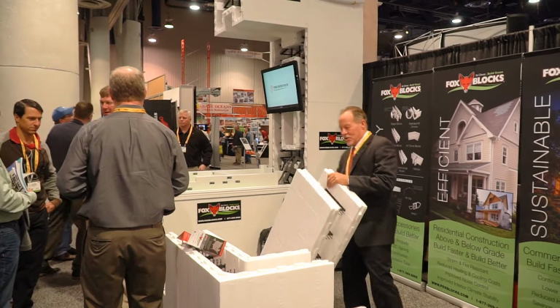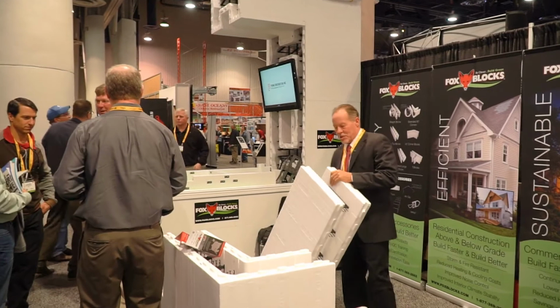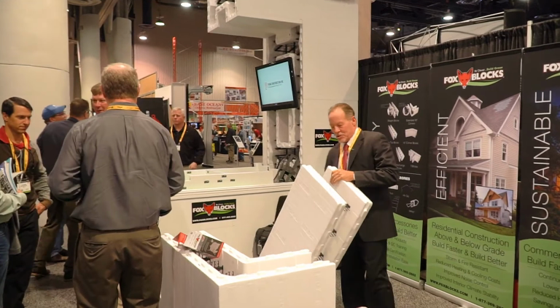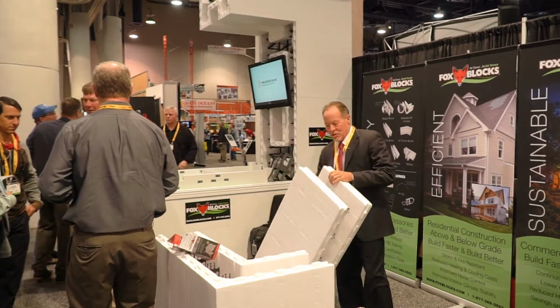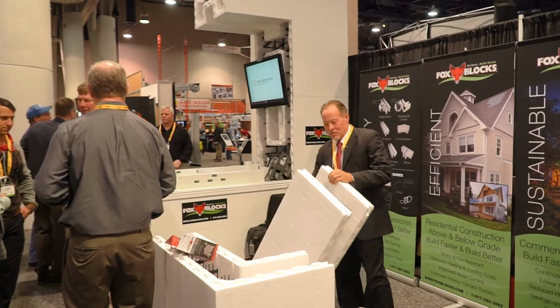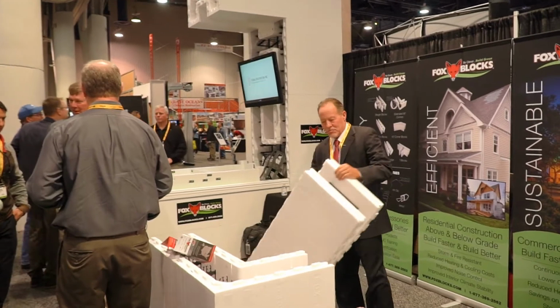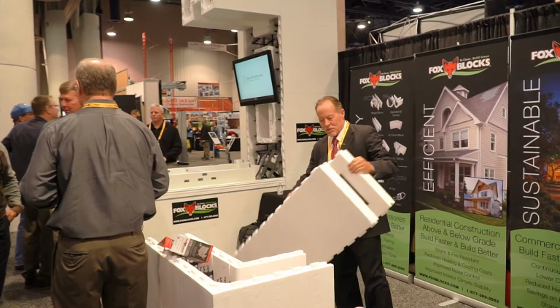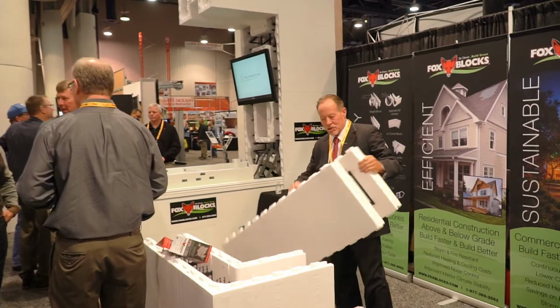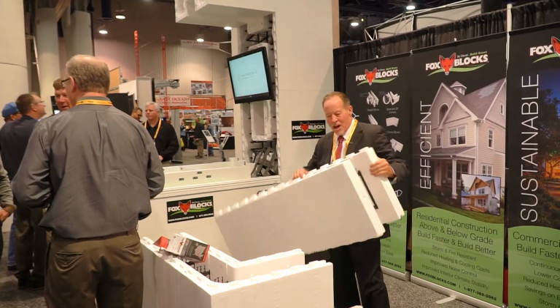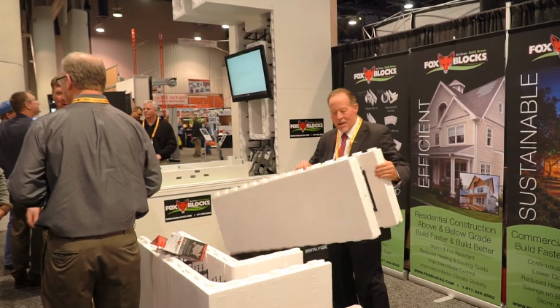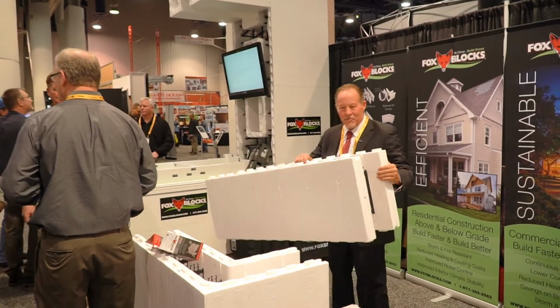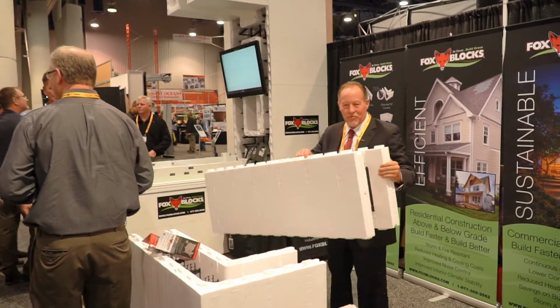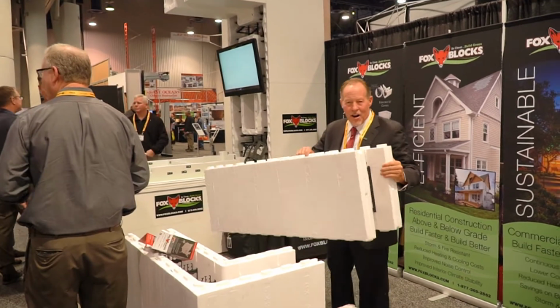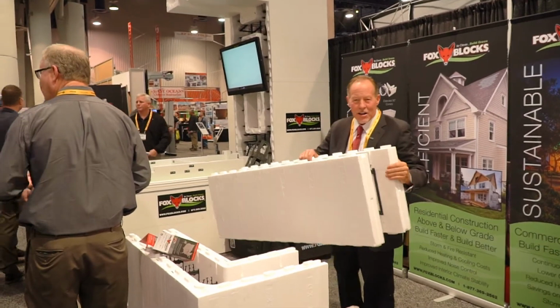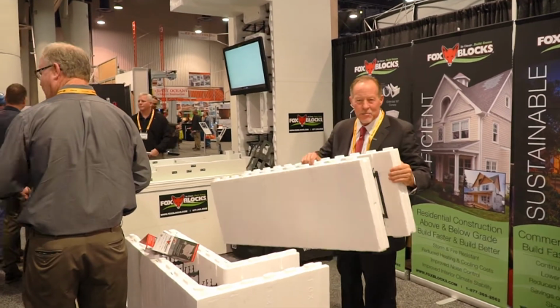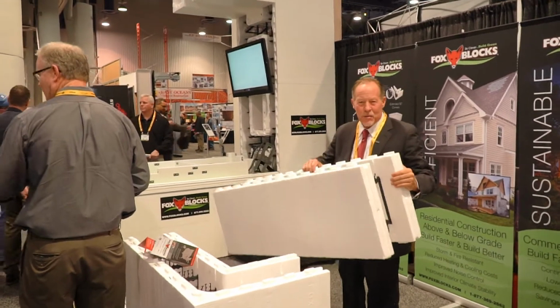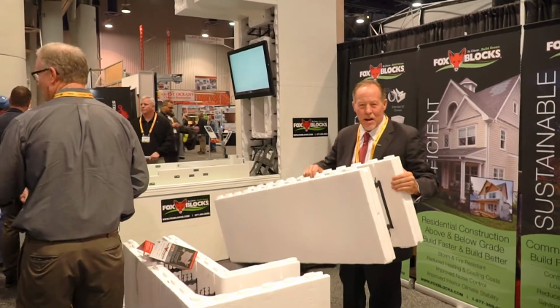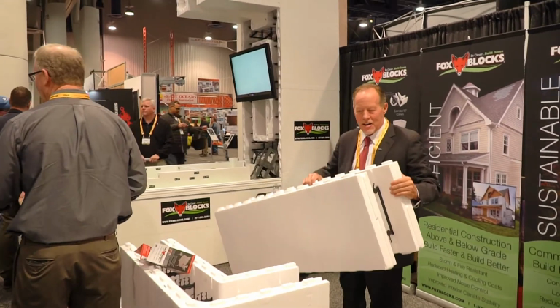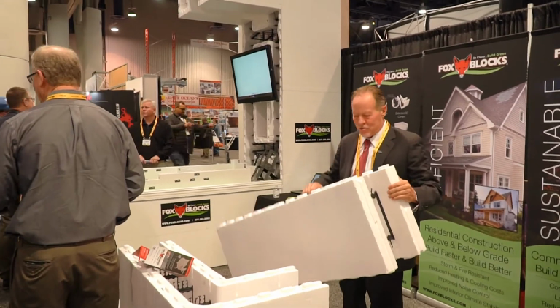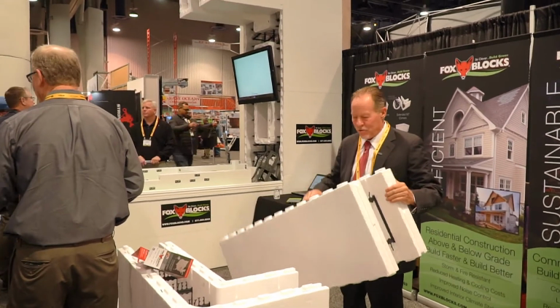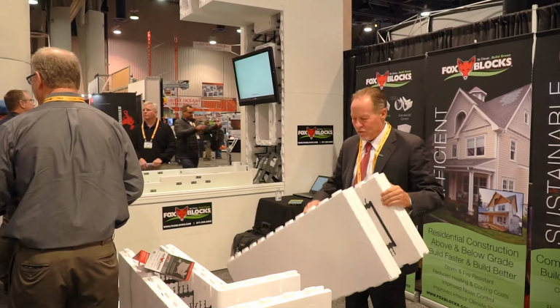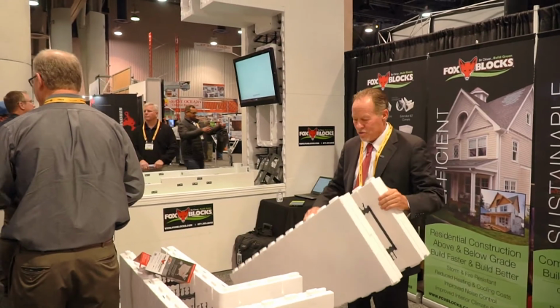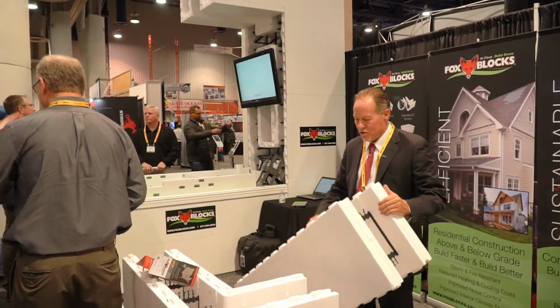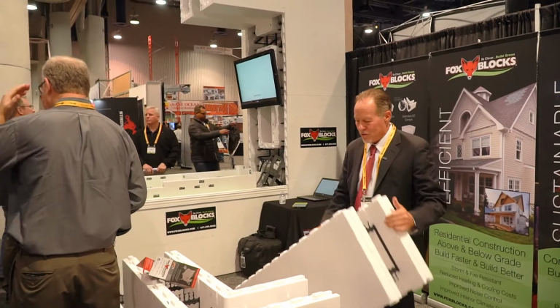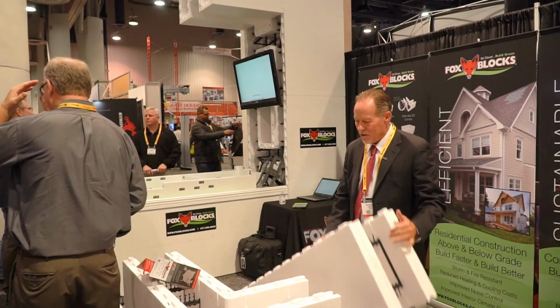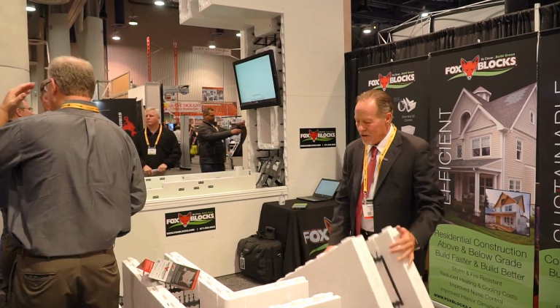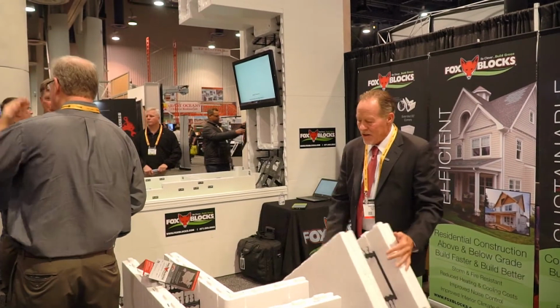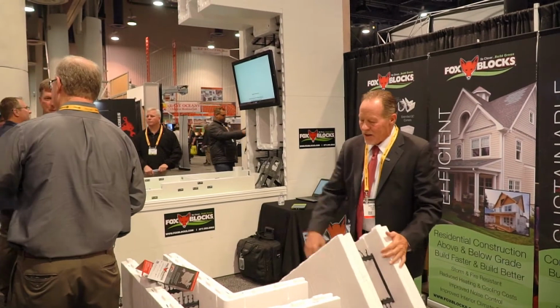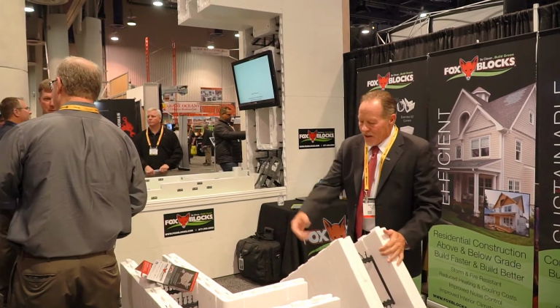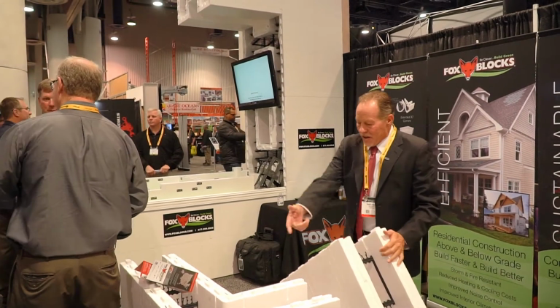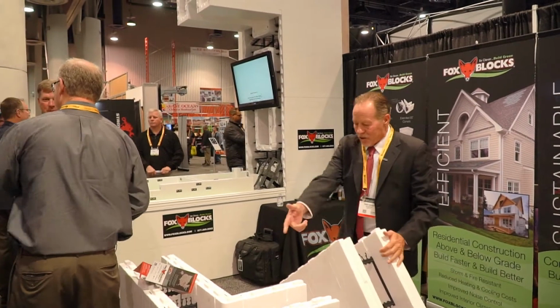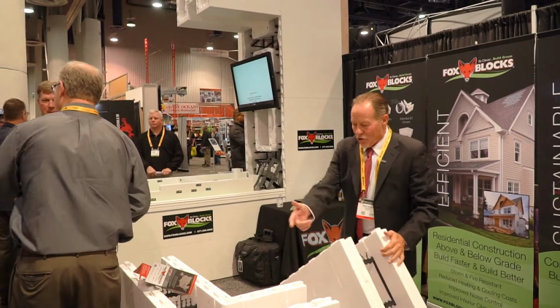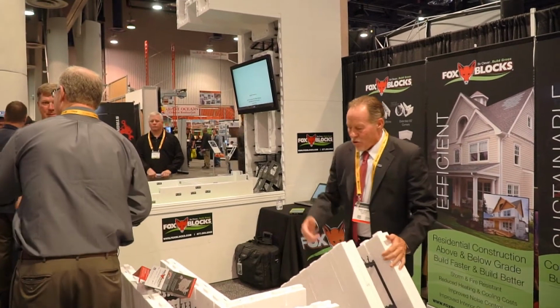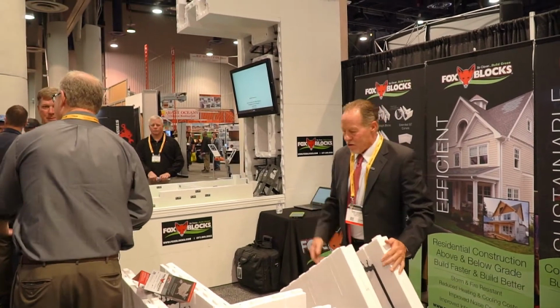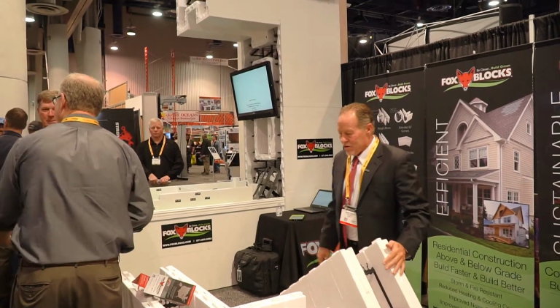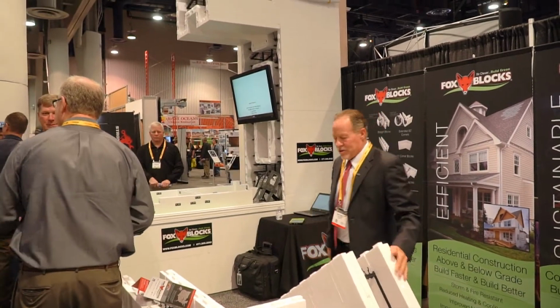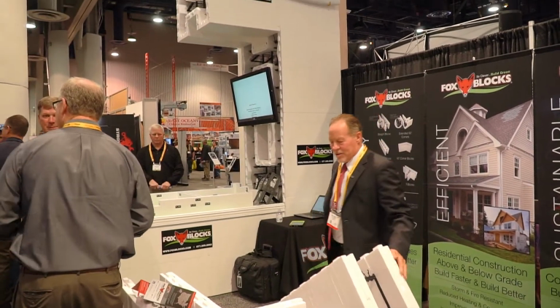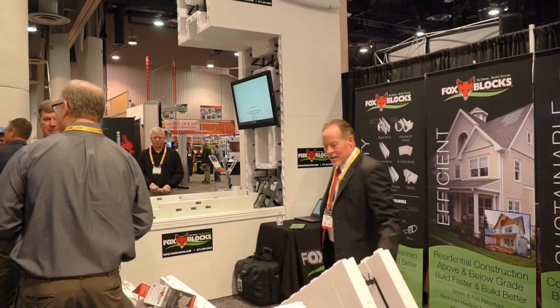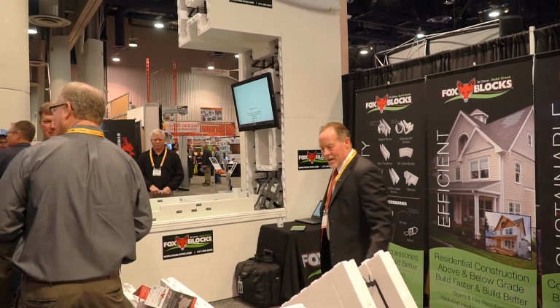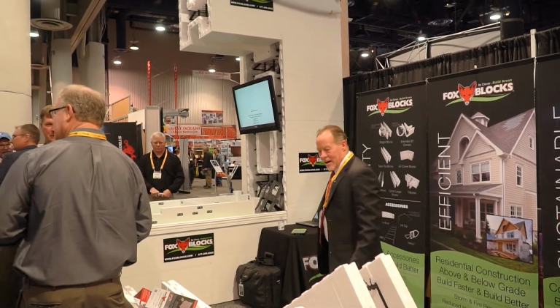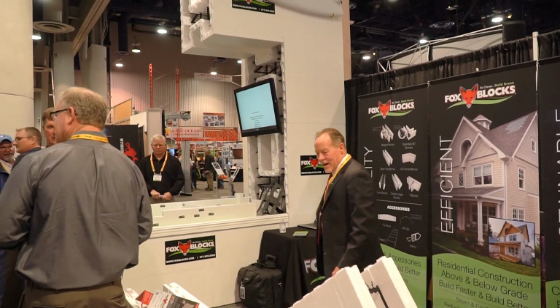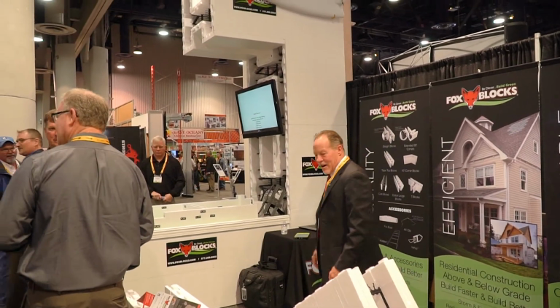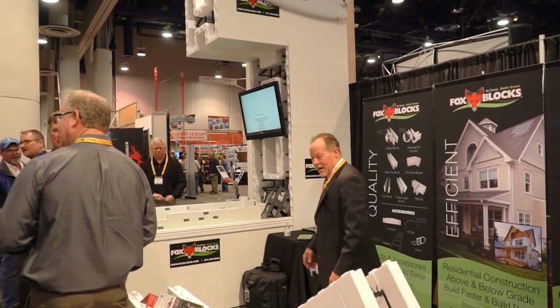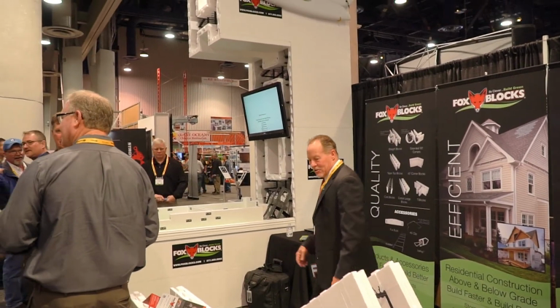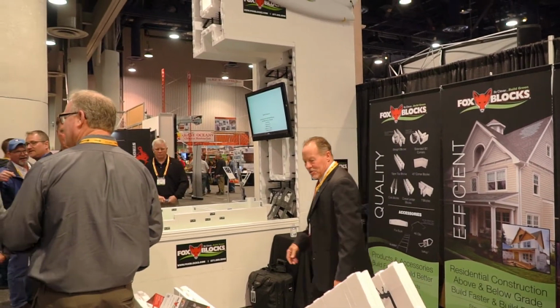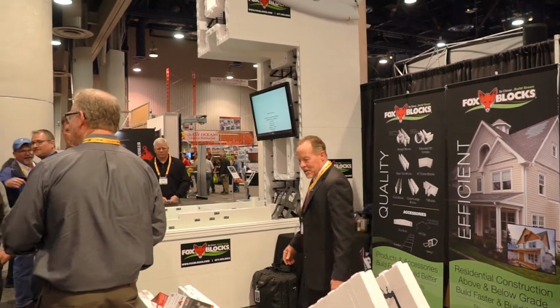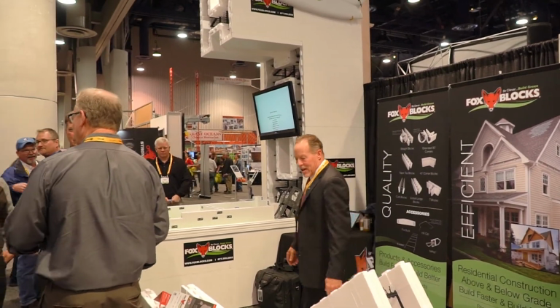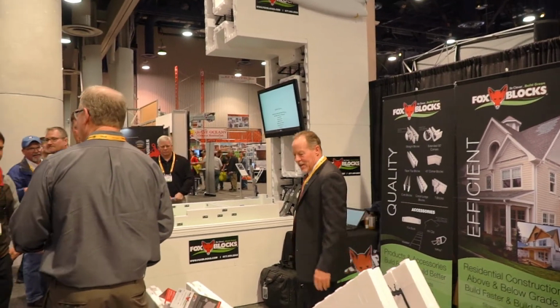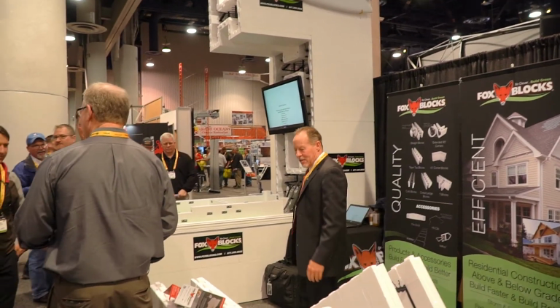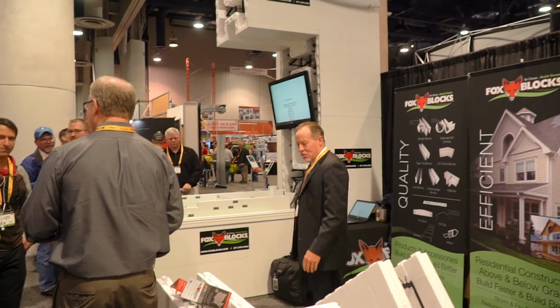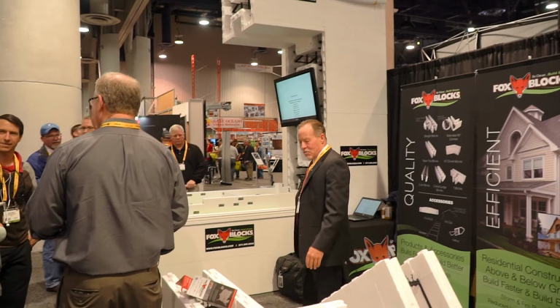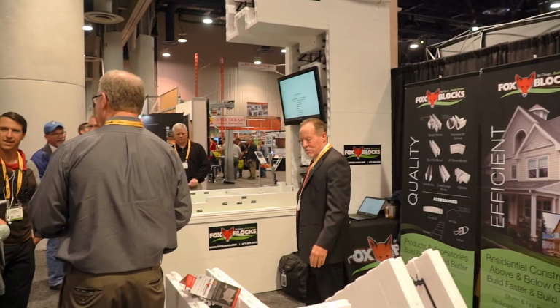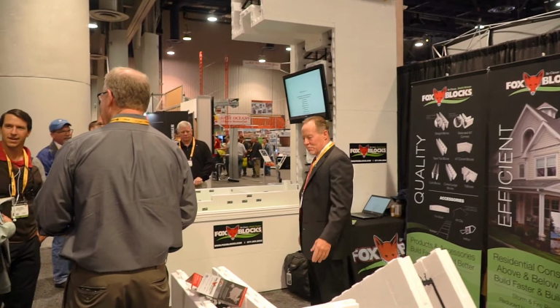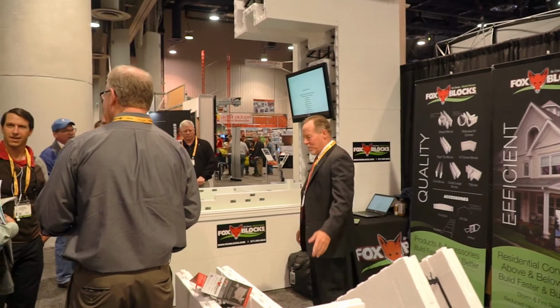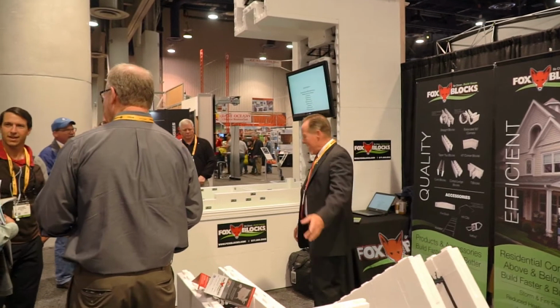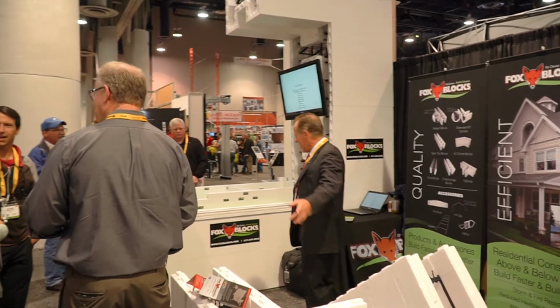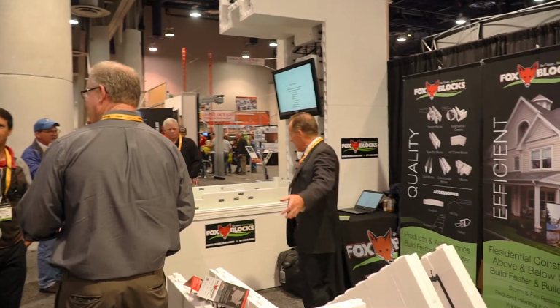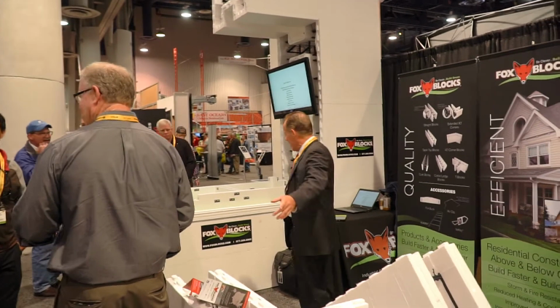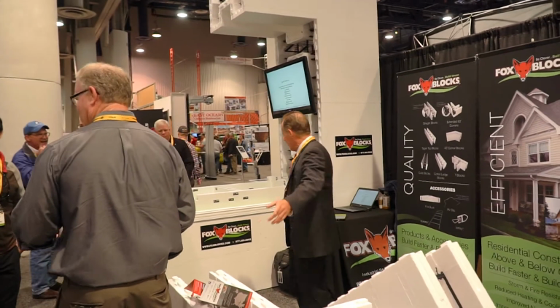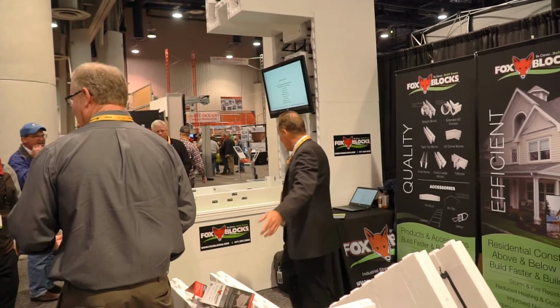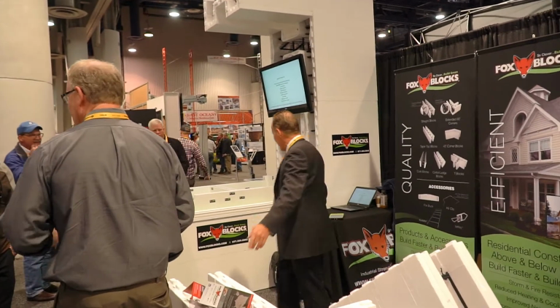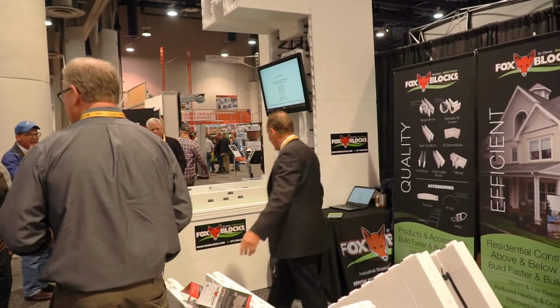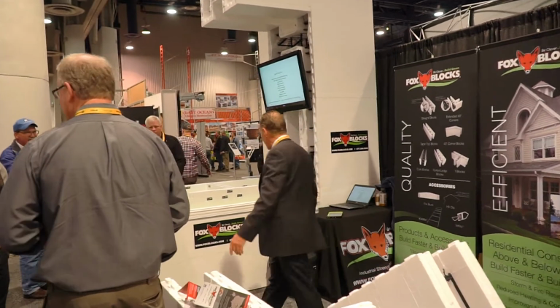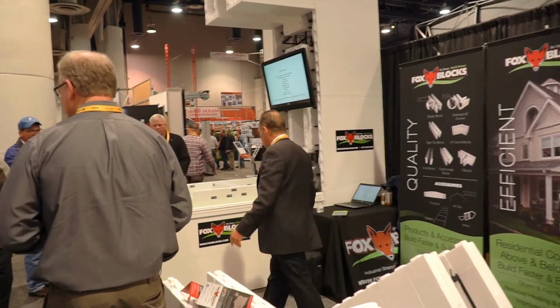Traditional solid Fox Blocks, reversible corners — outstanding corners, patented on the market.